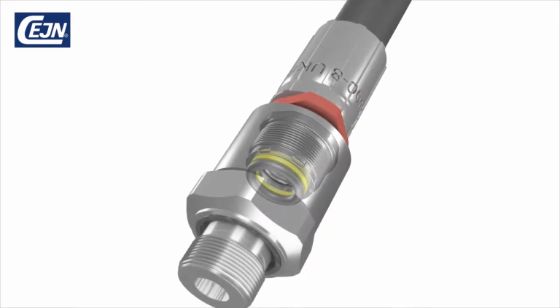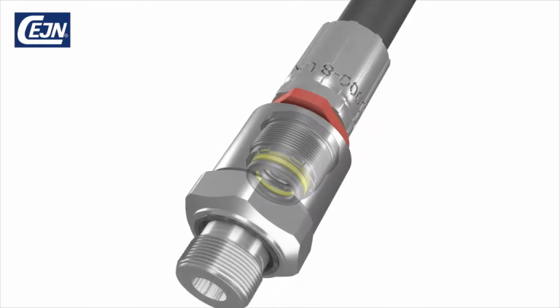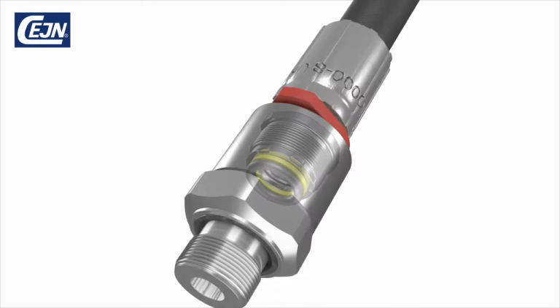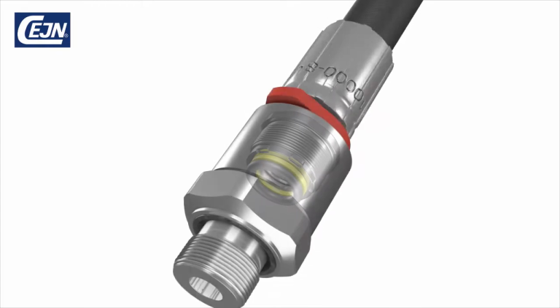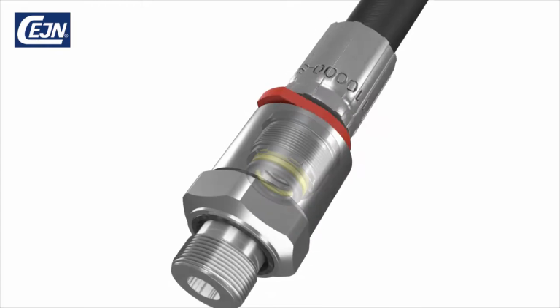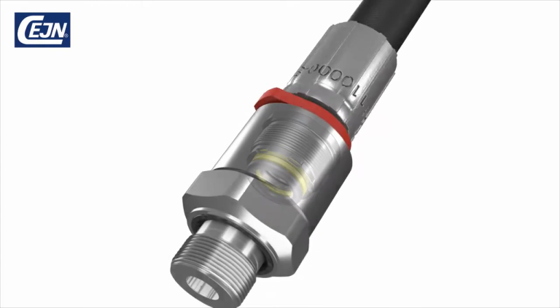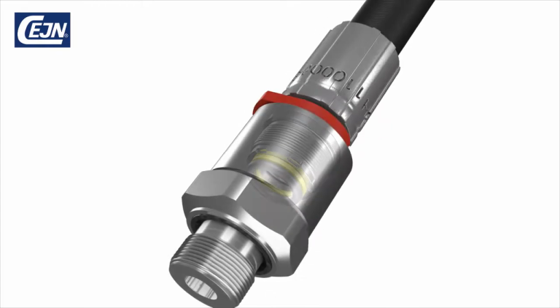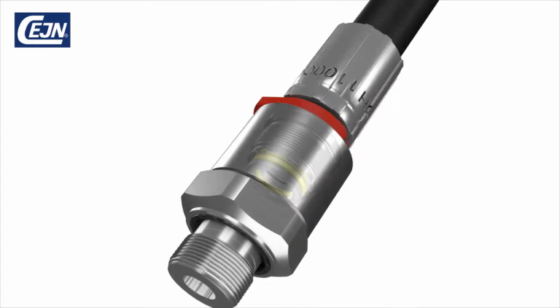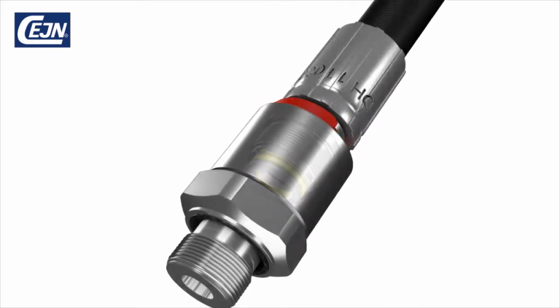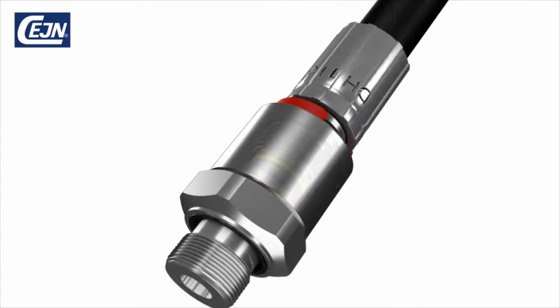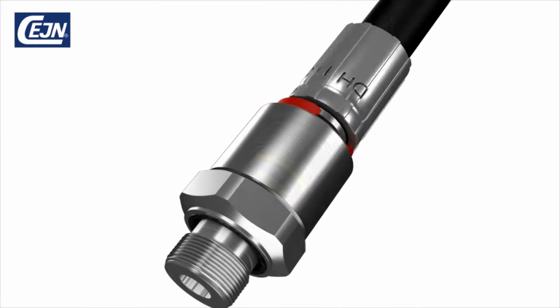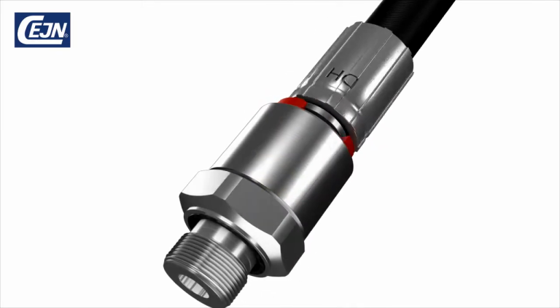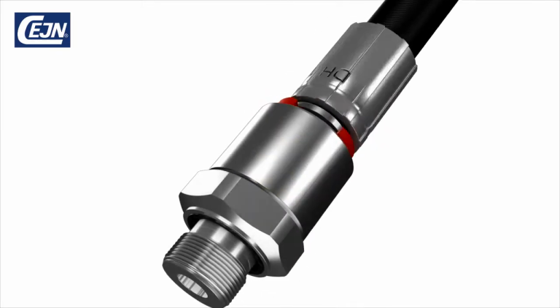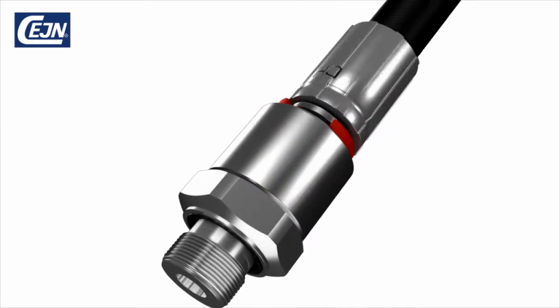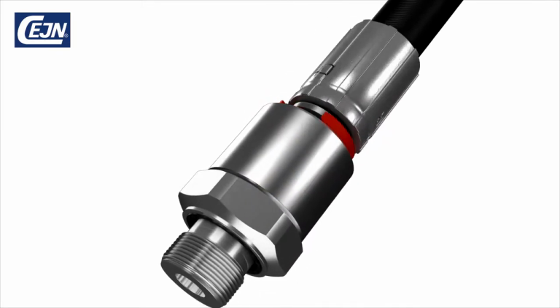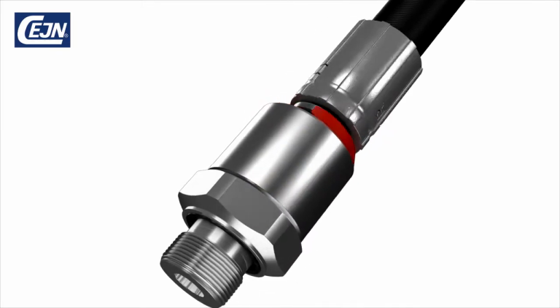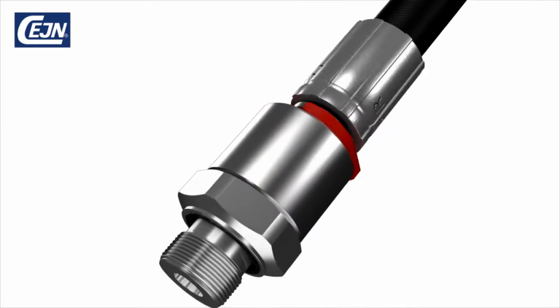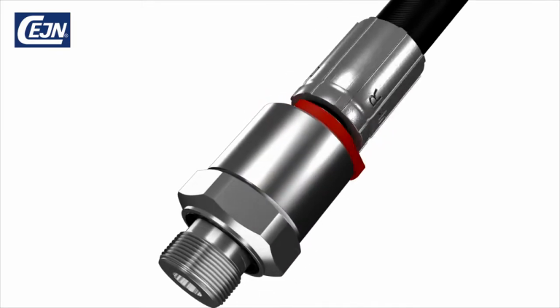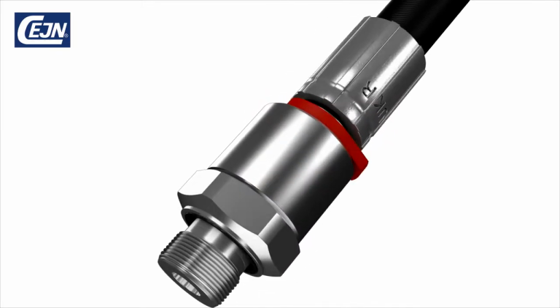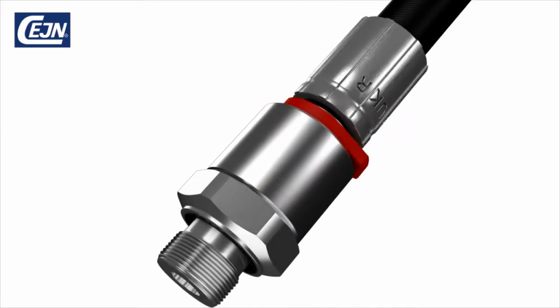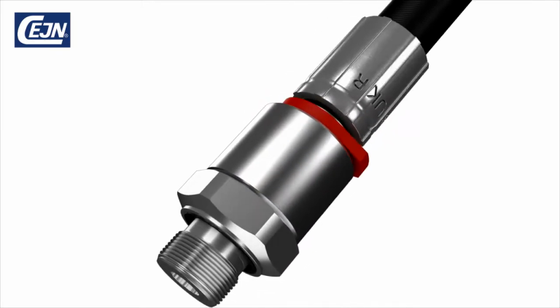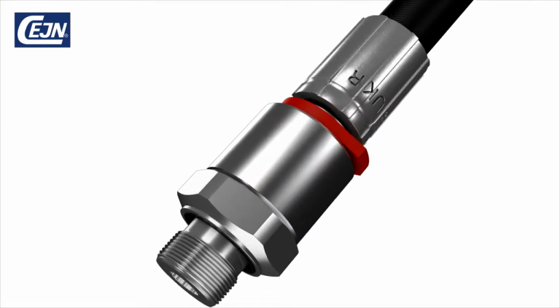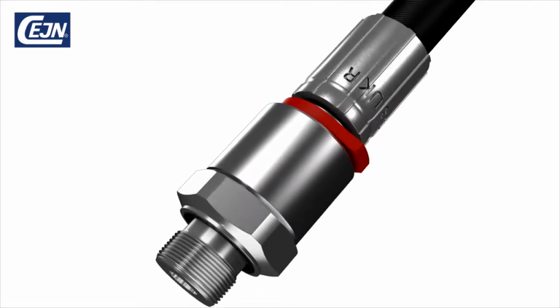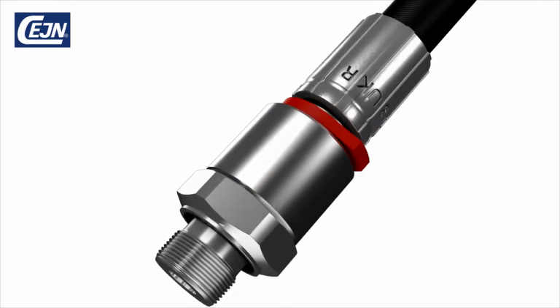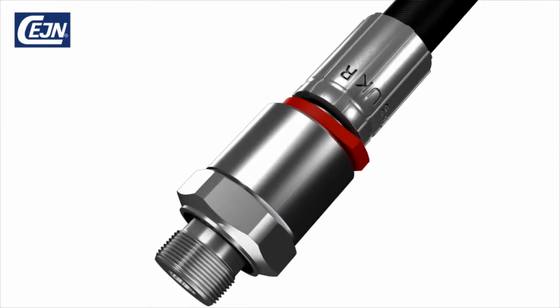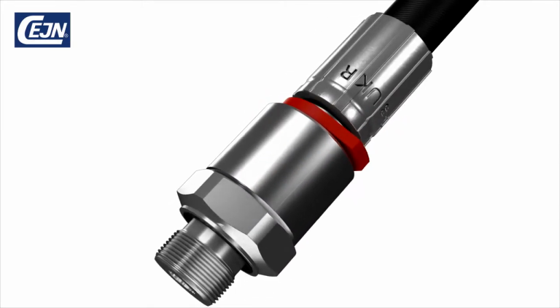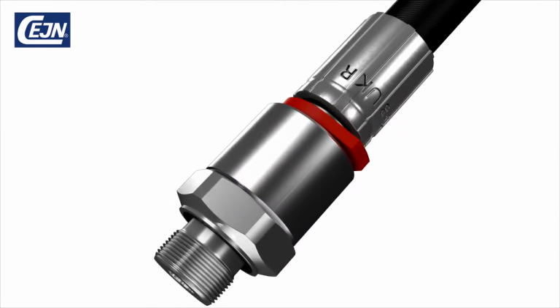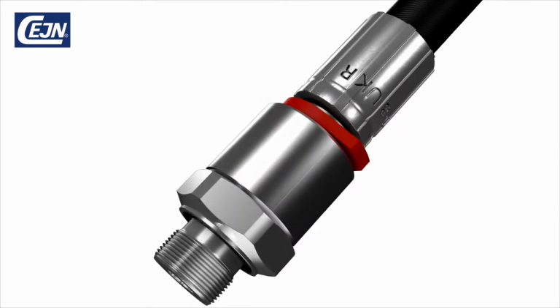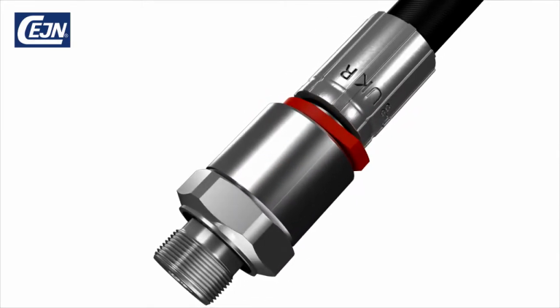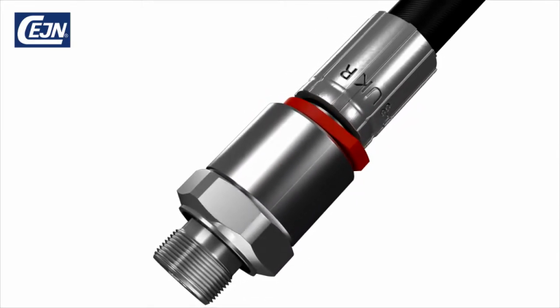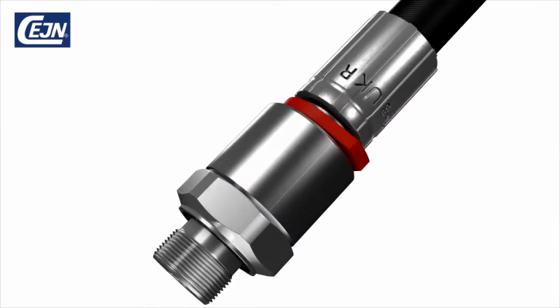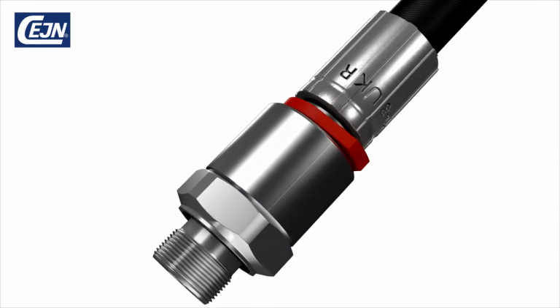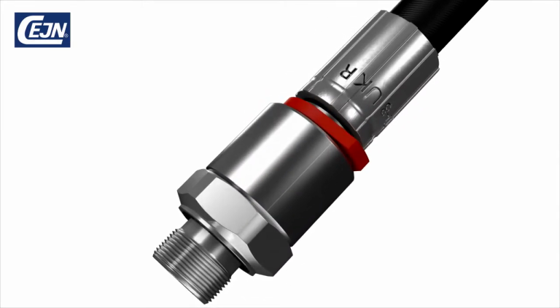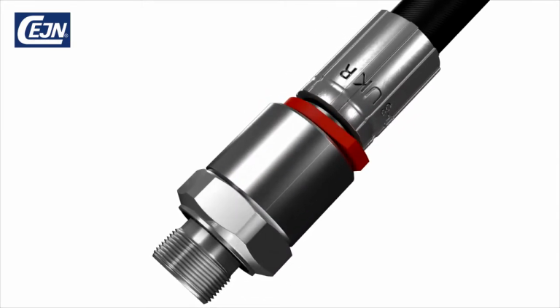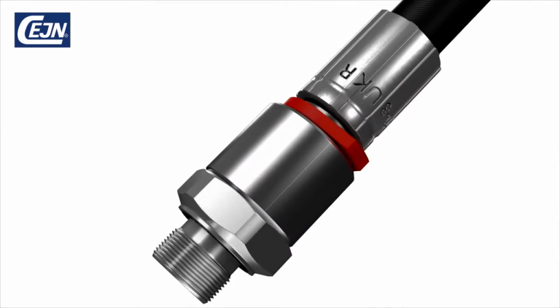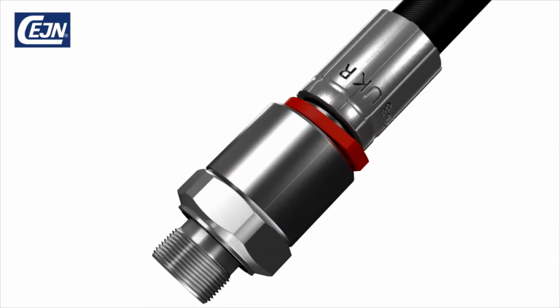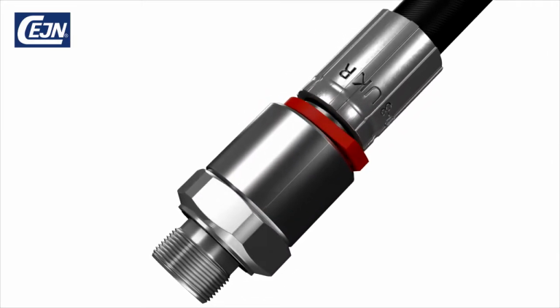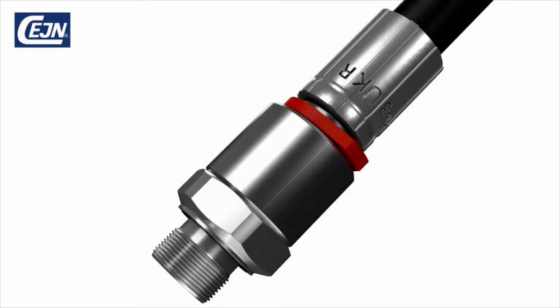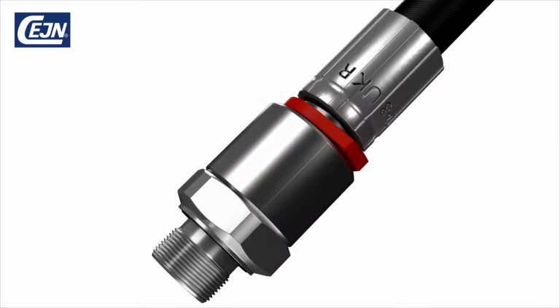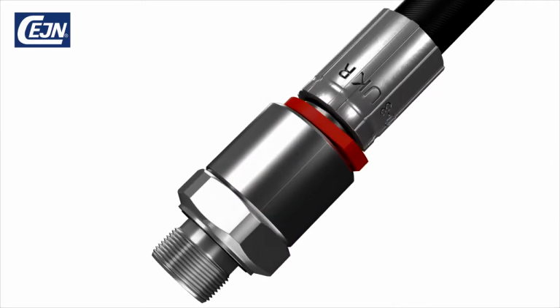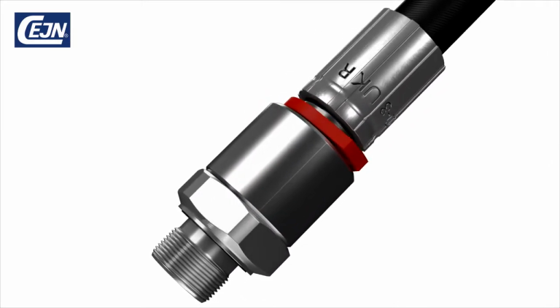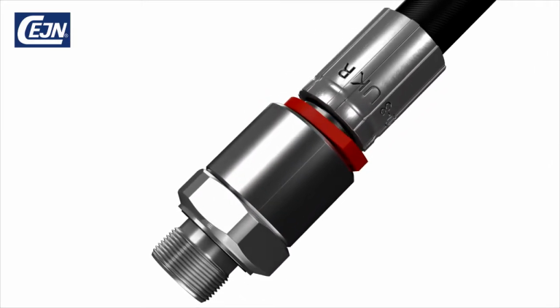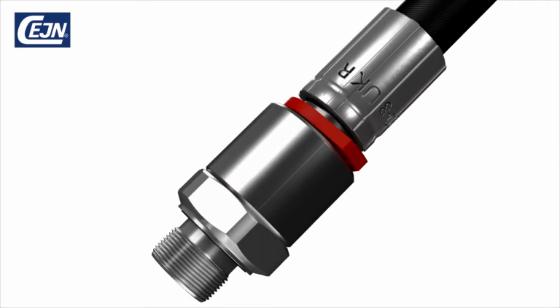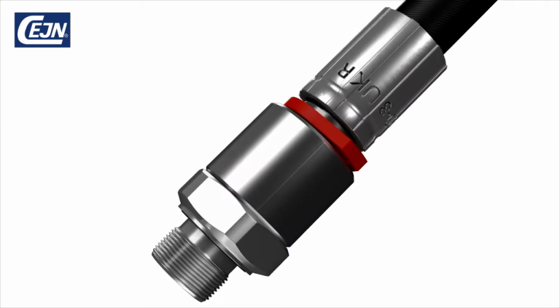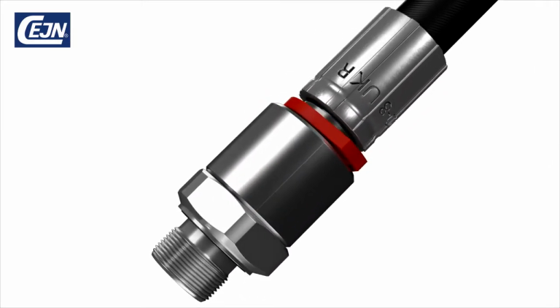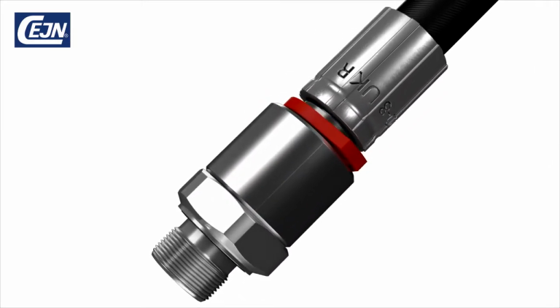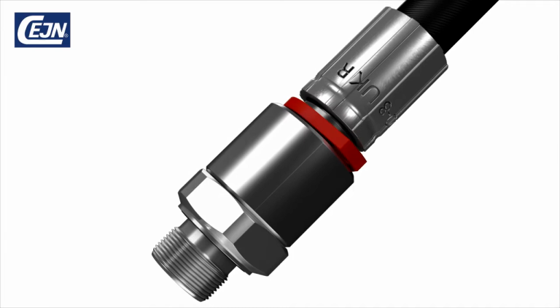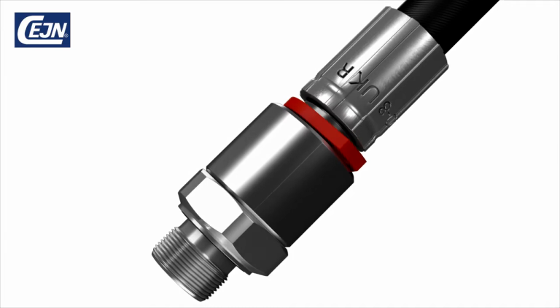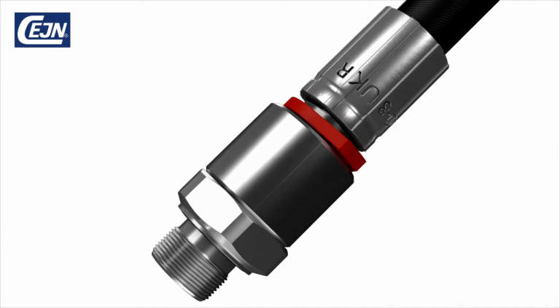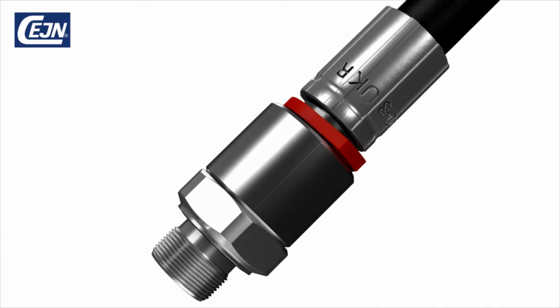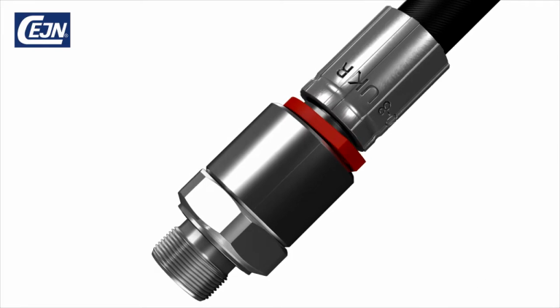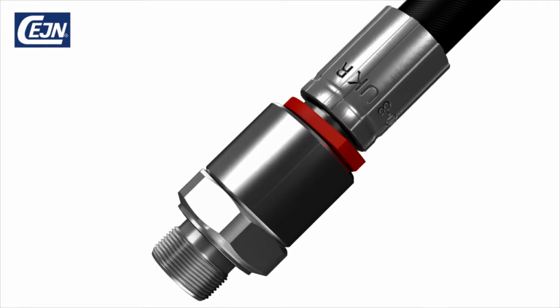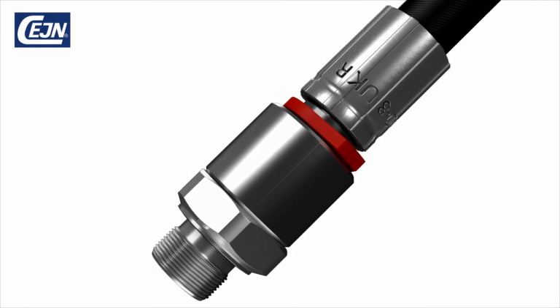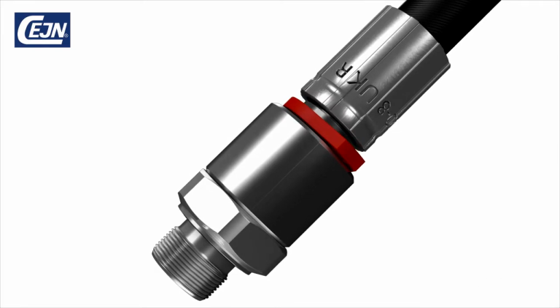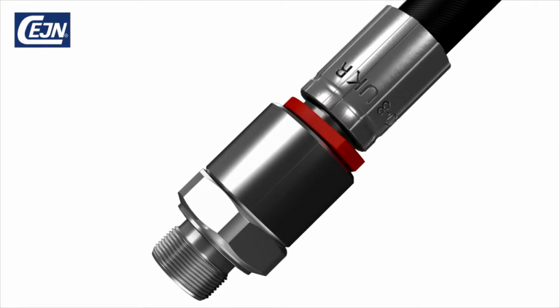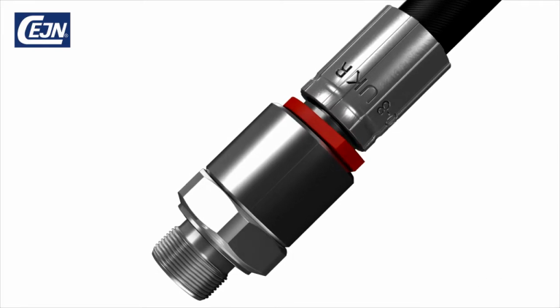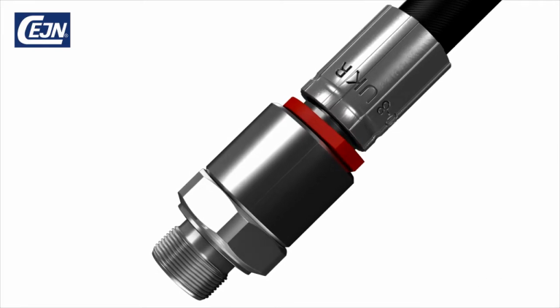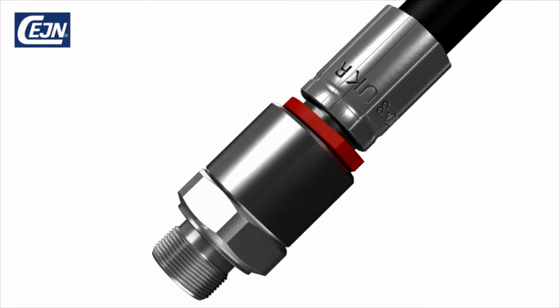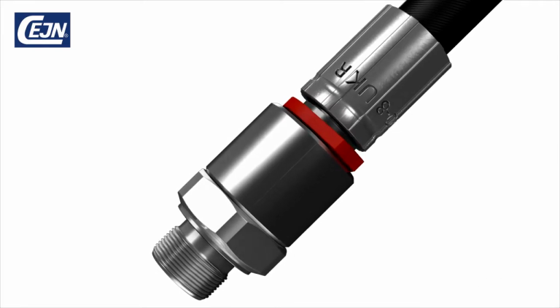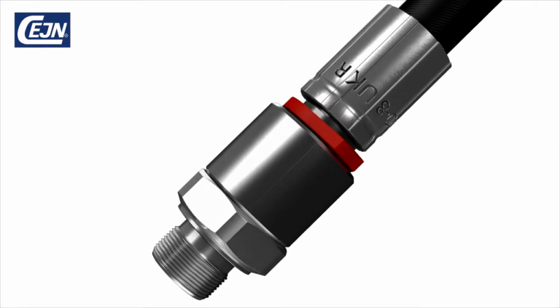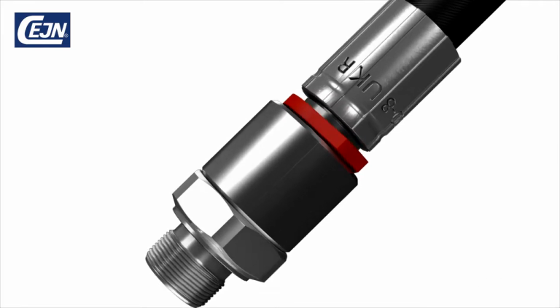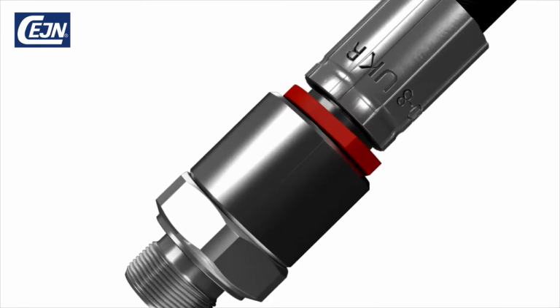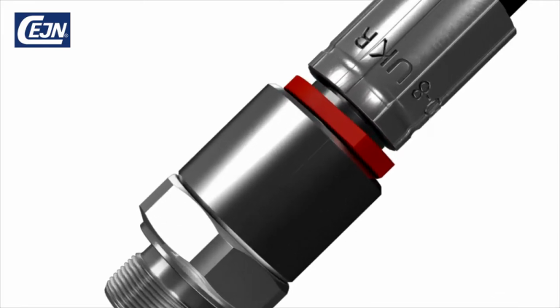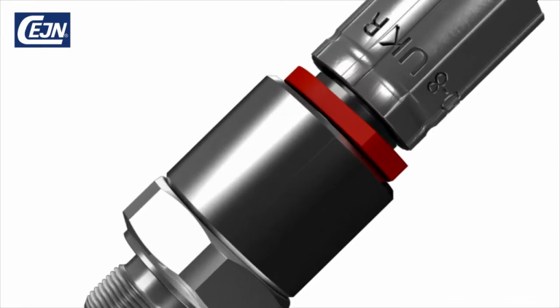For applications requiring full rotational flexibility at maximum working pressure, use our Veo swivel.